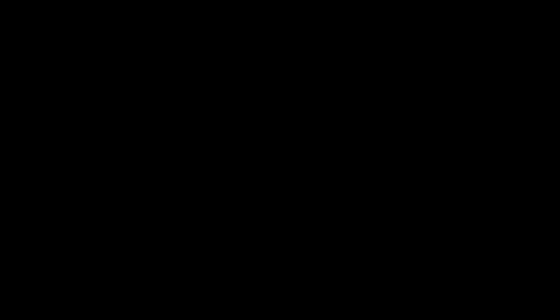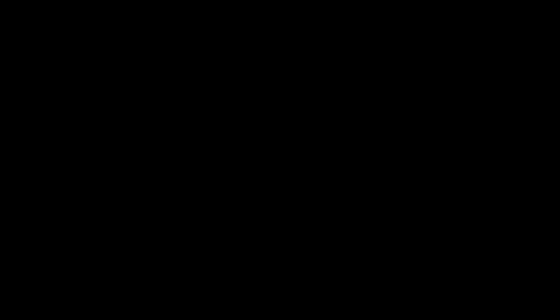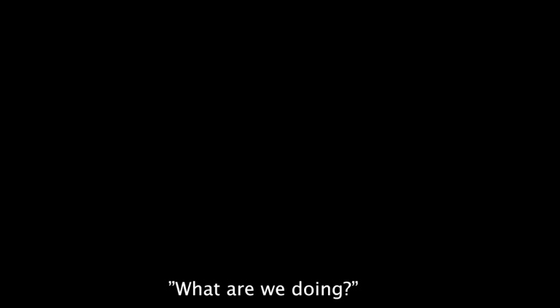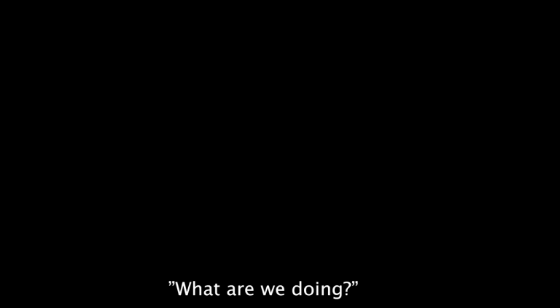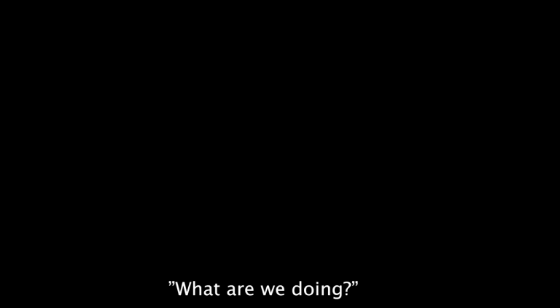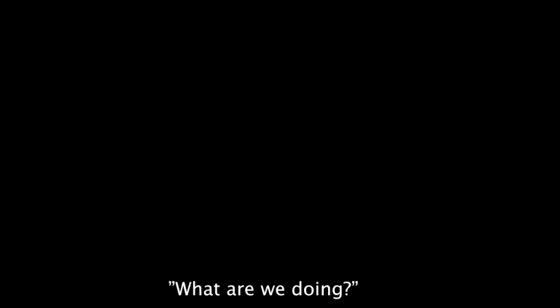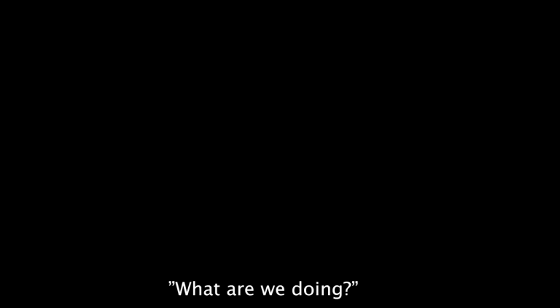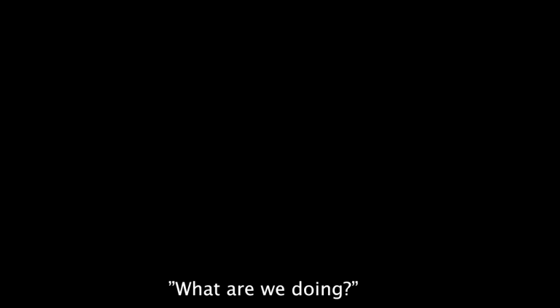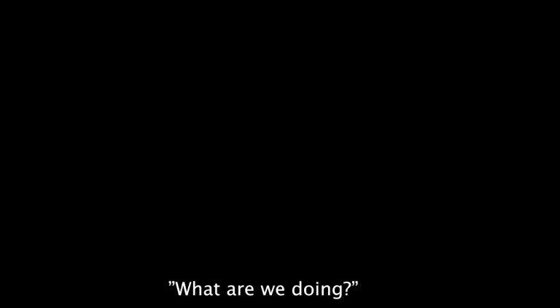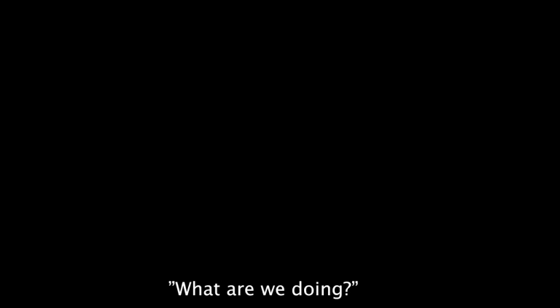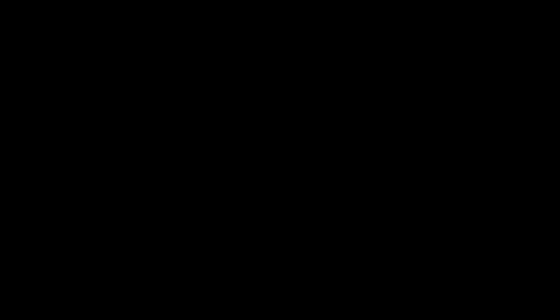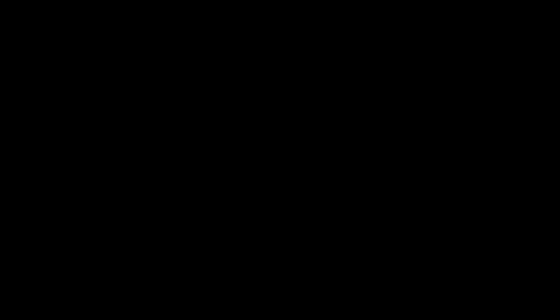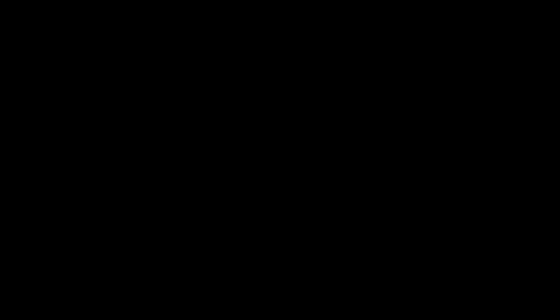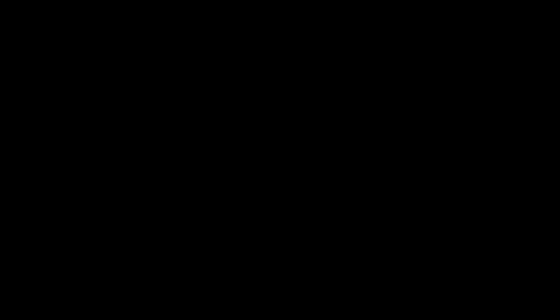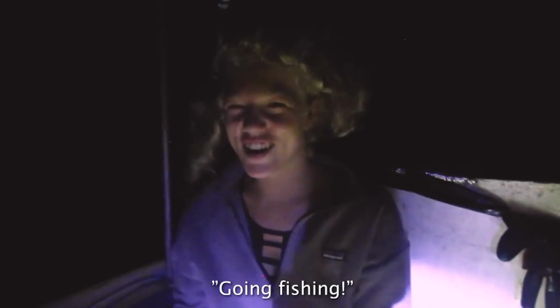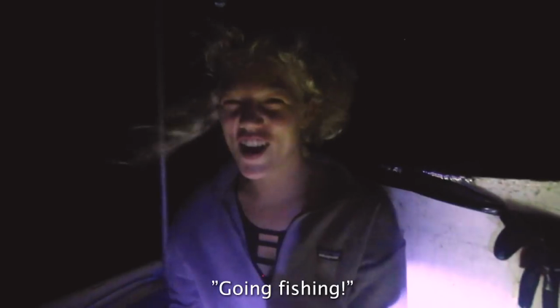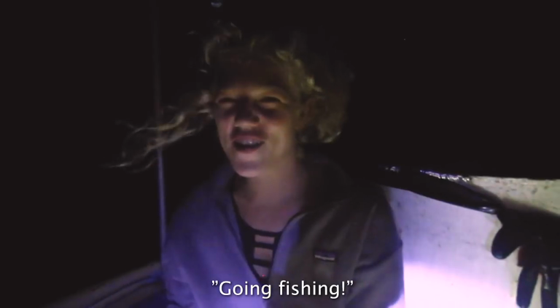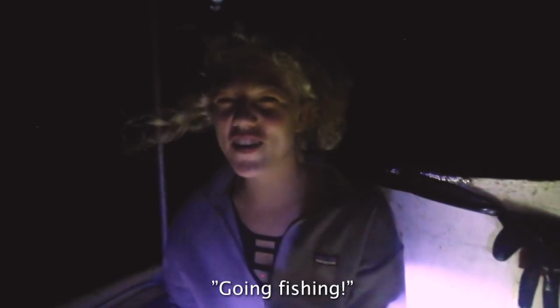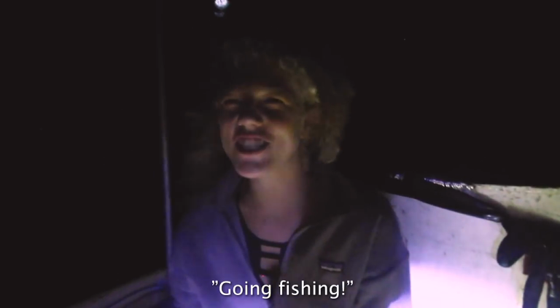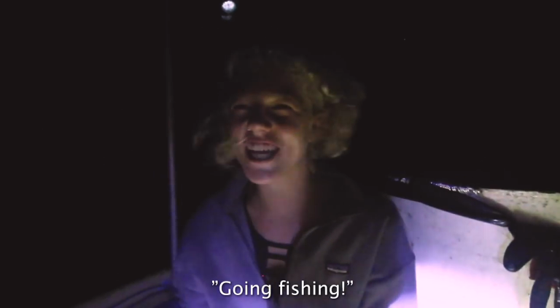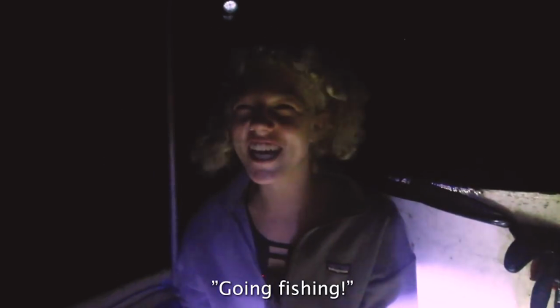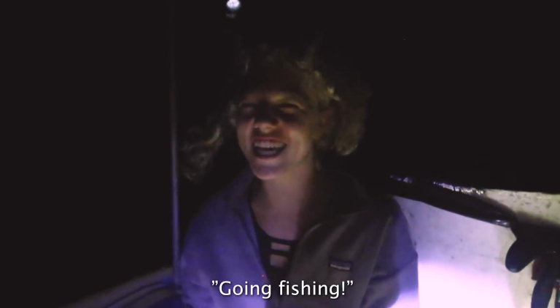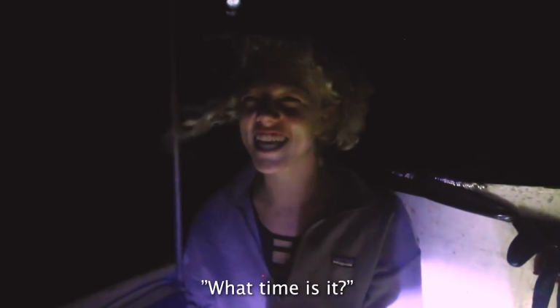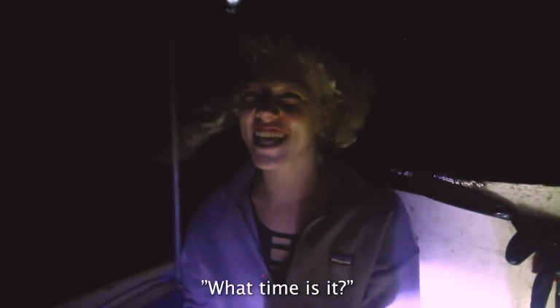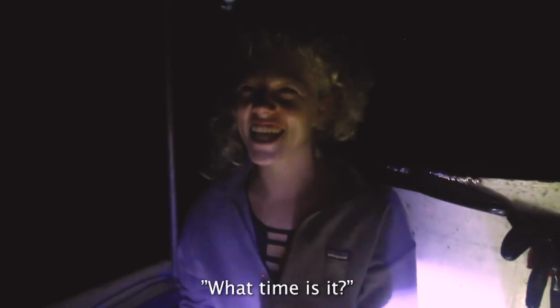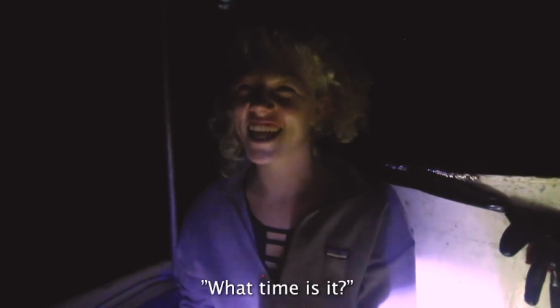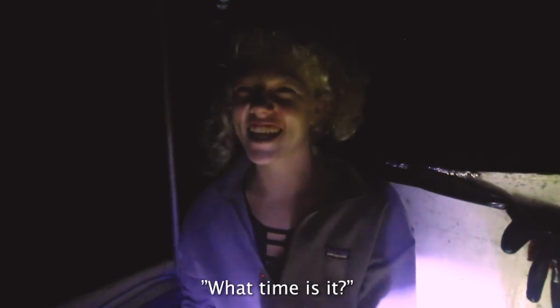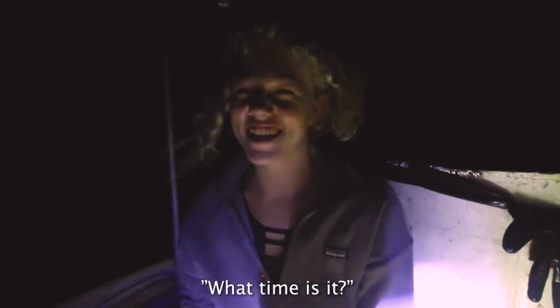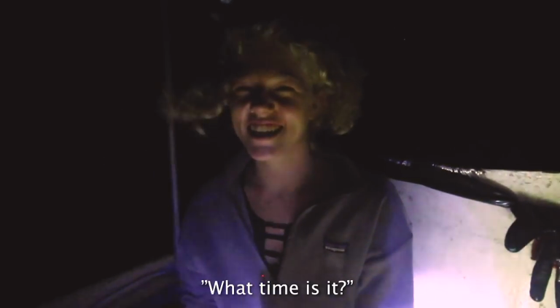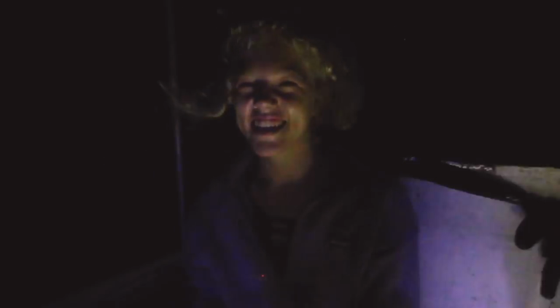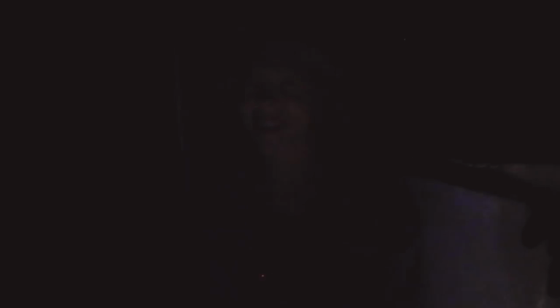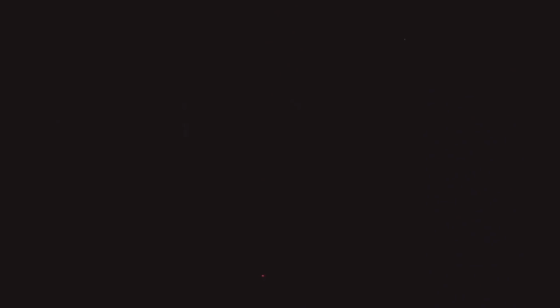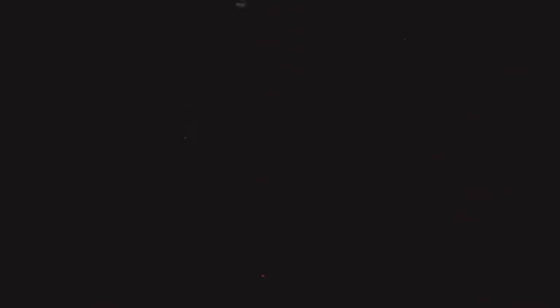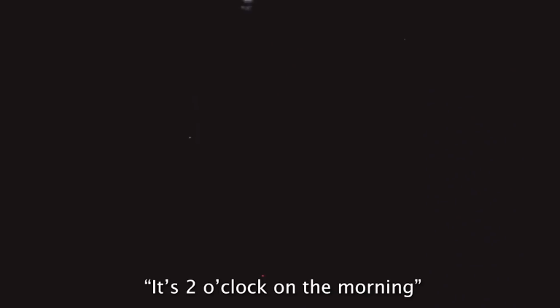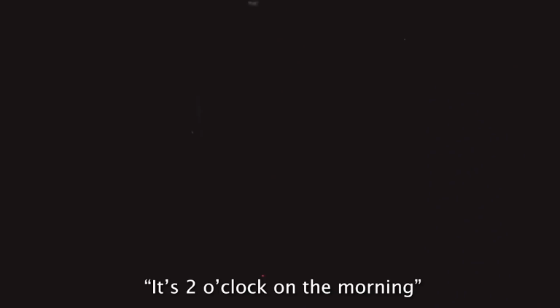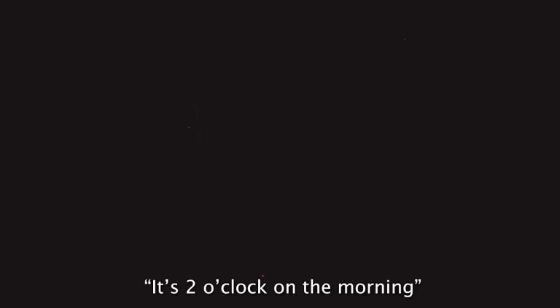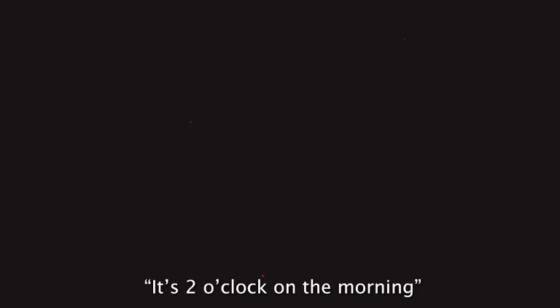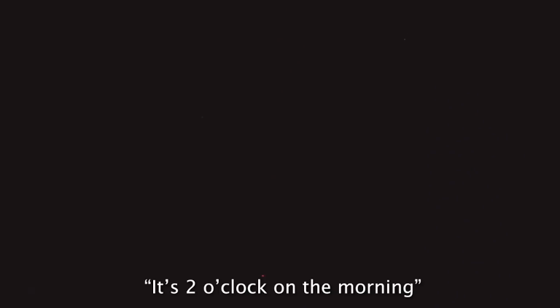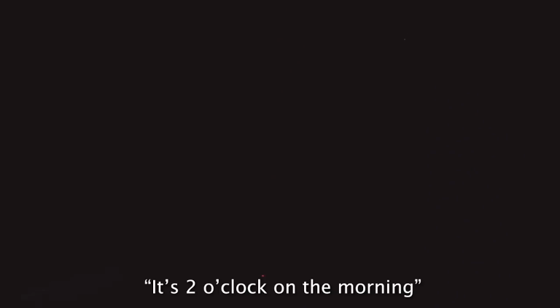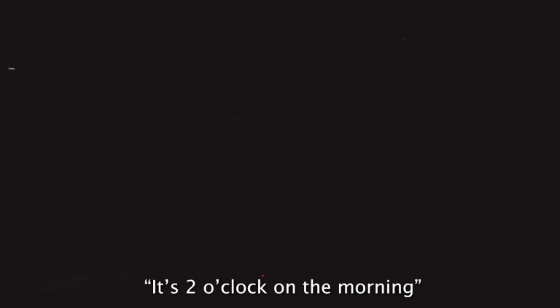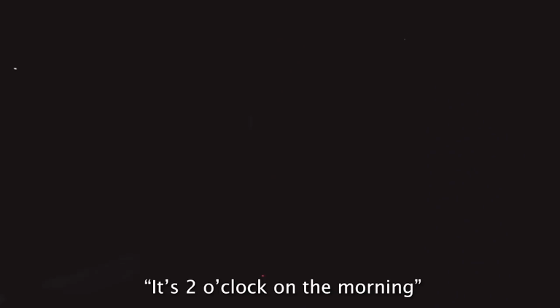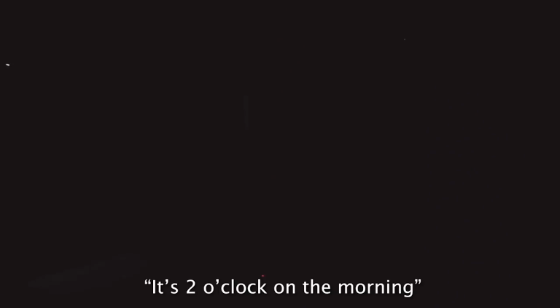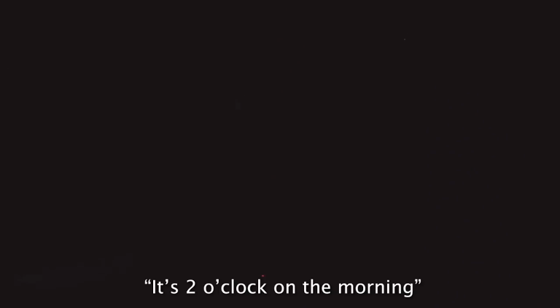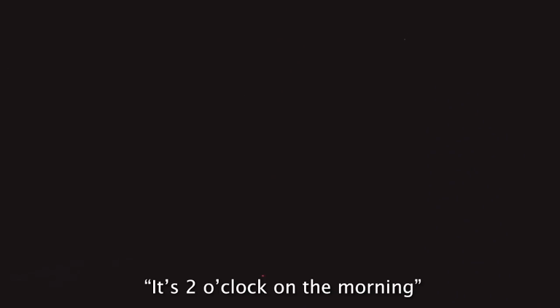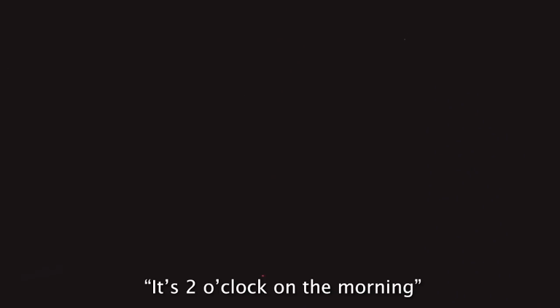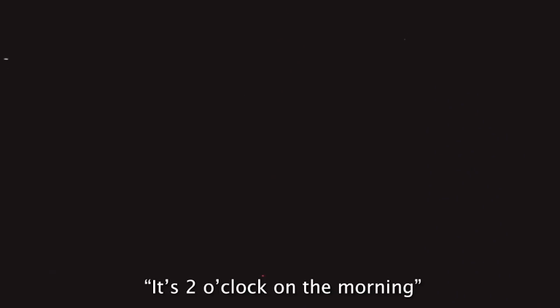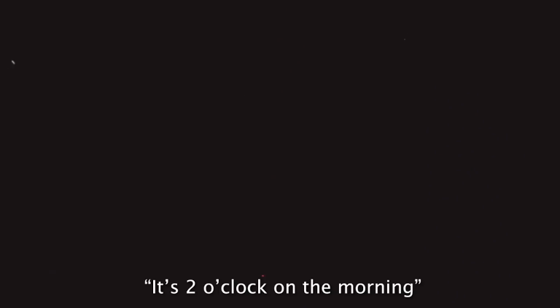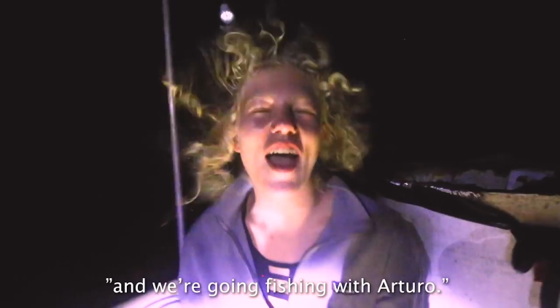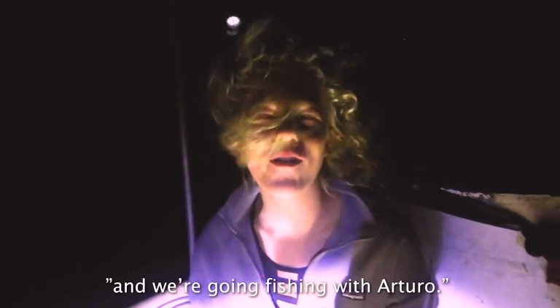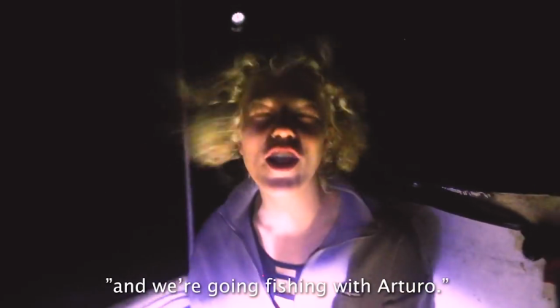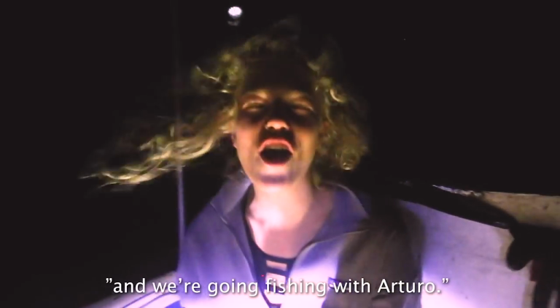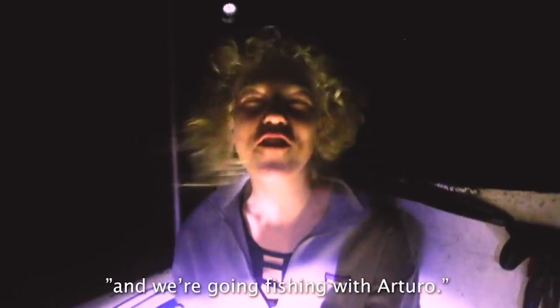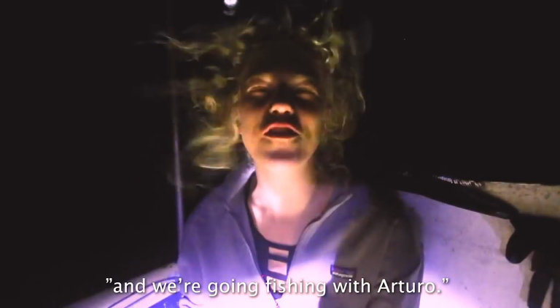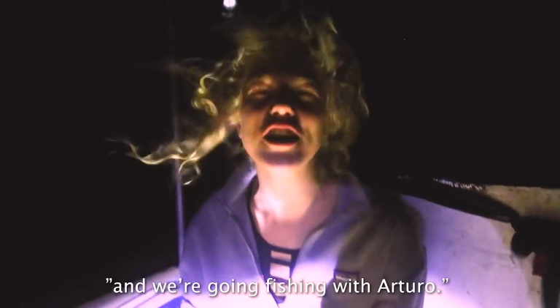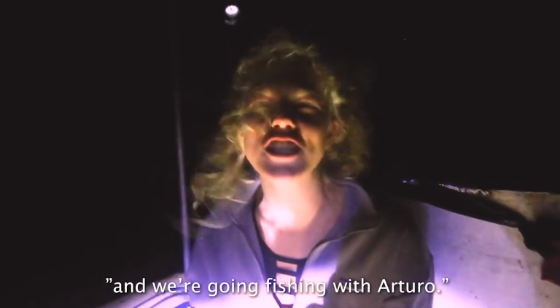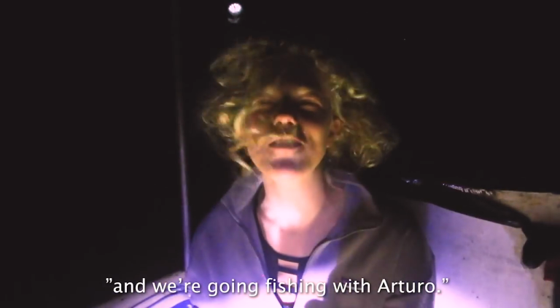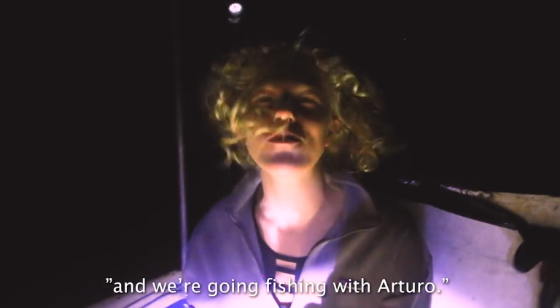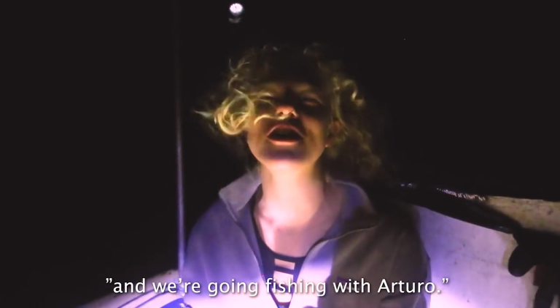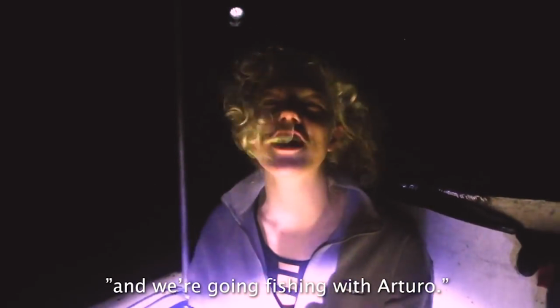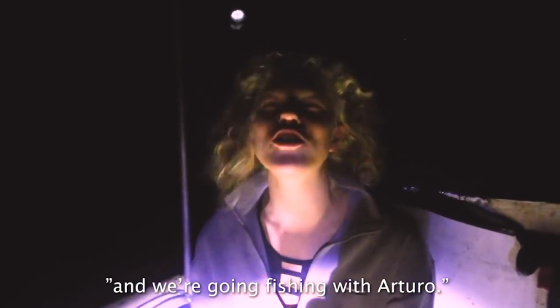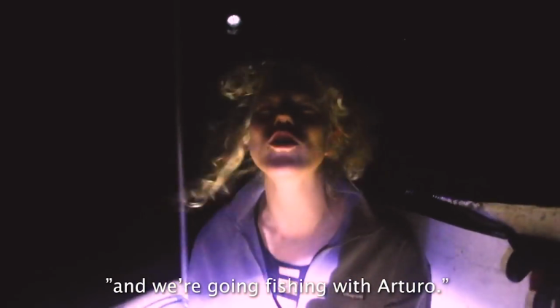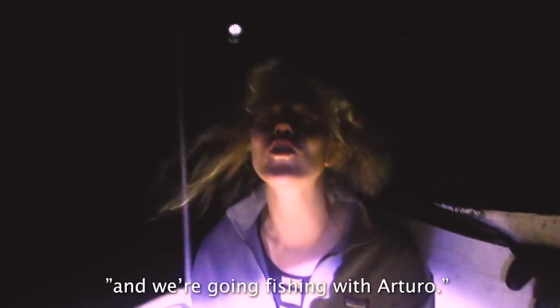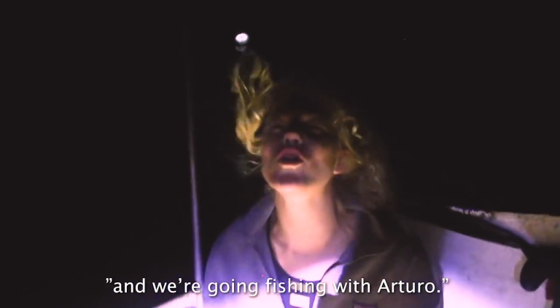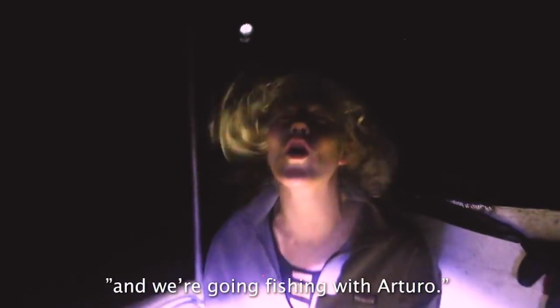What are we doing? We're fishing. What time is it? It's 2 o'clock in the morning. And we're going fishing with Arturo.